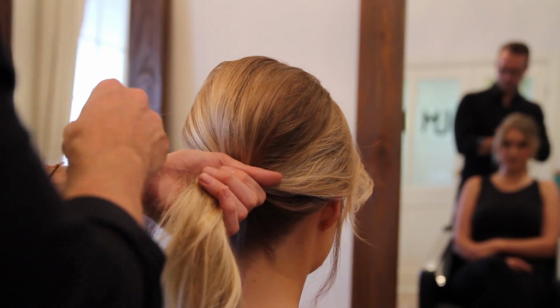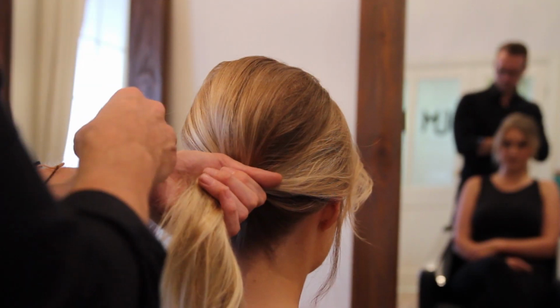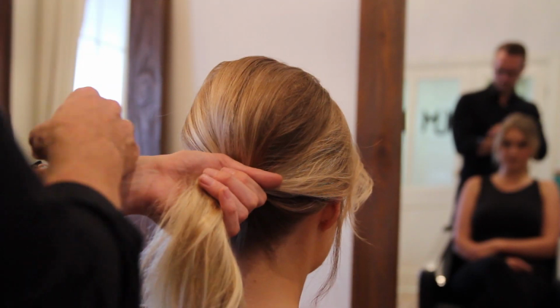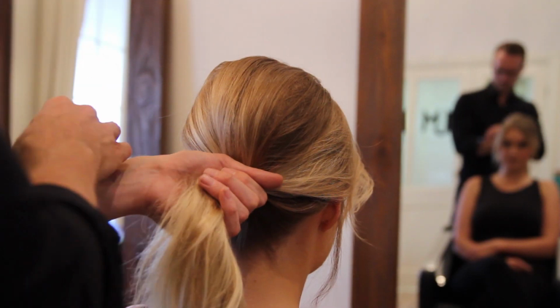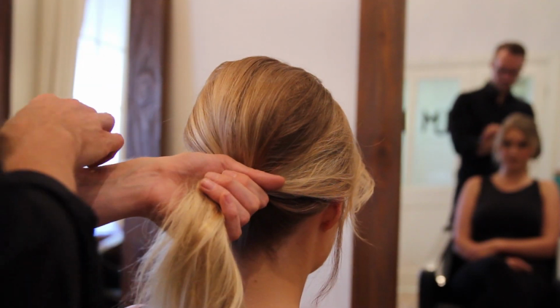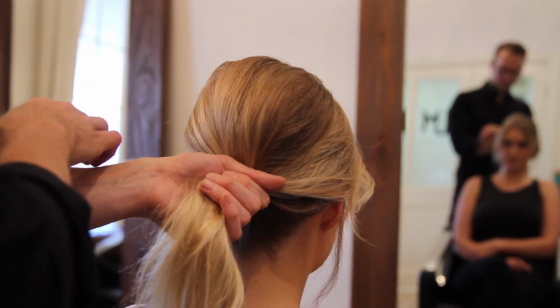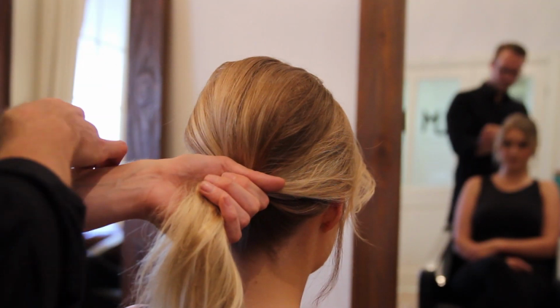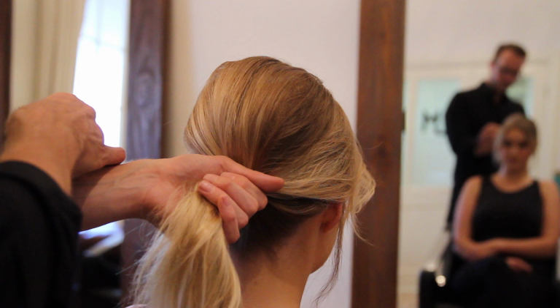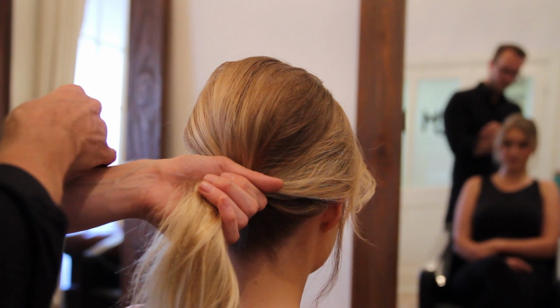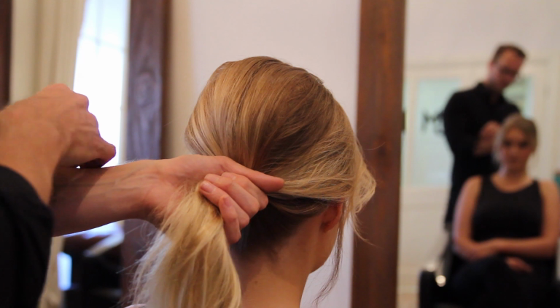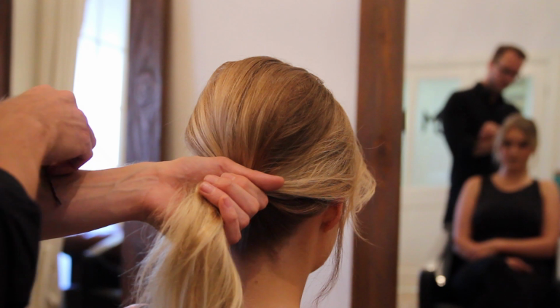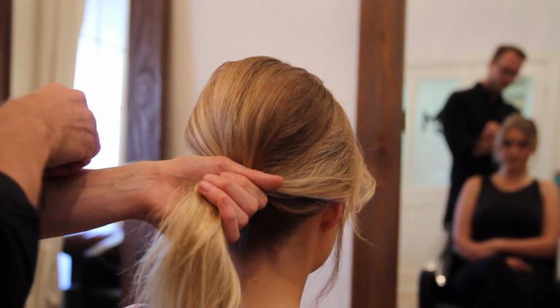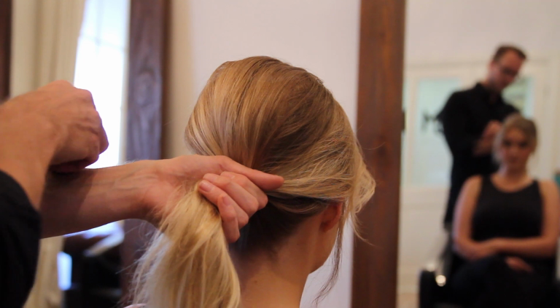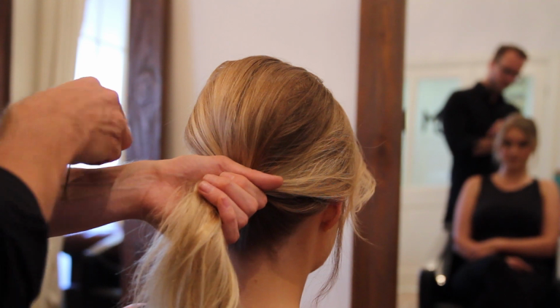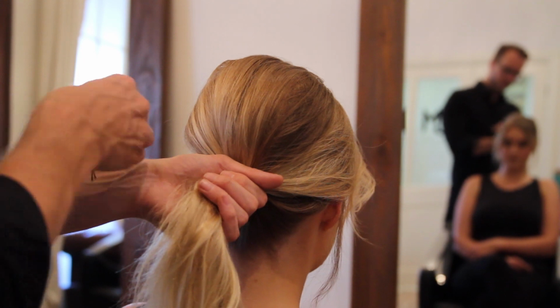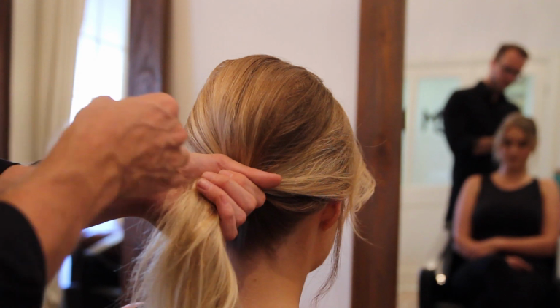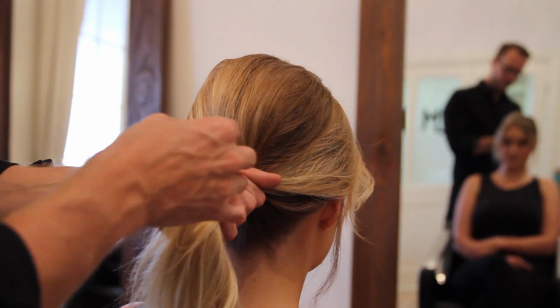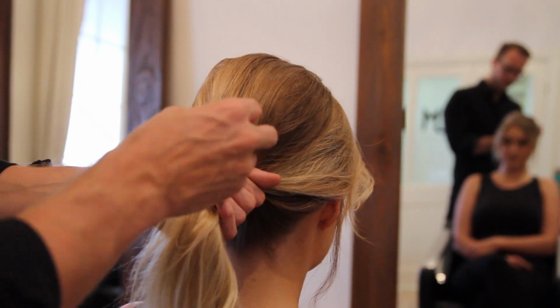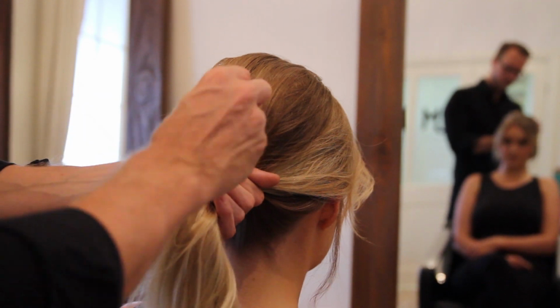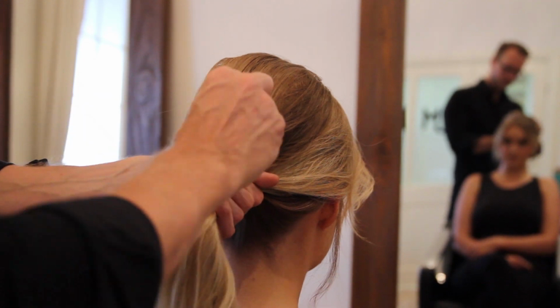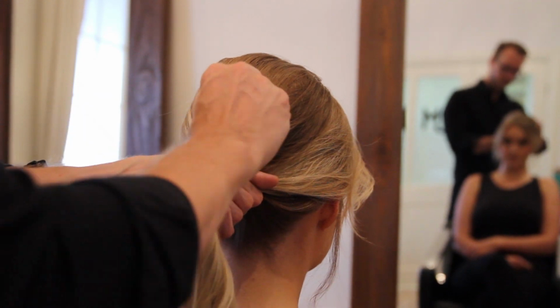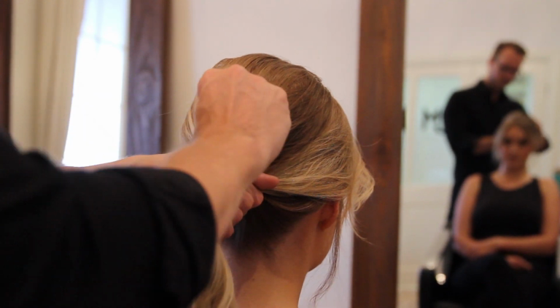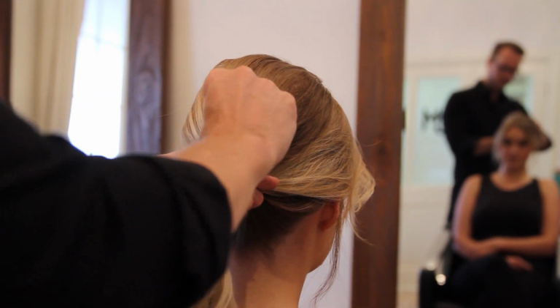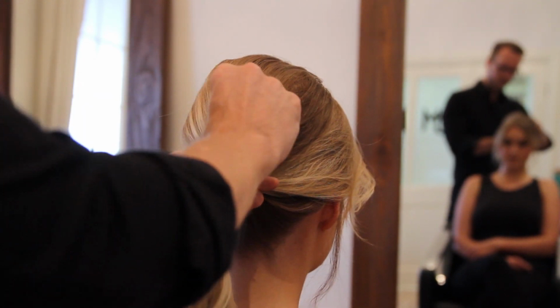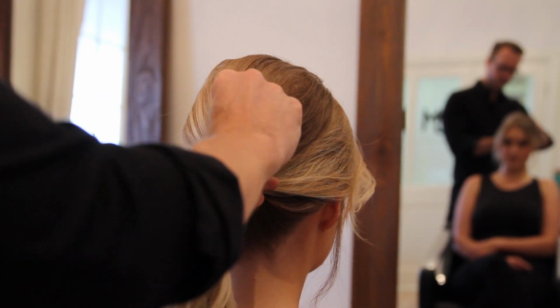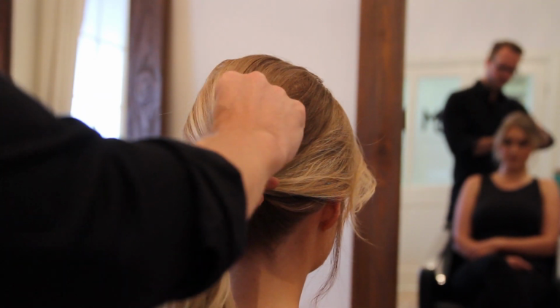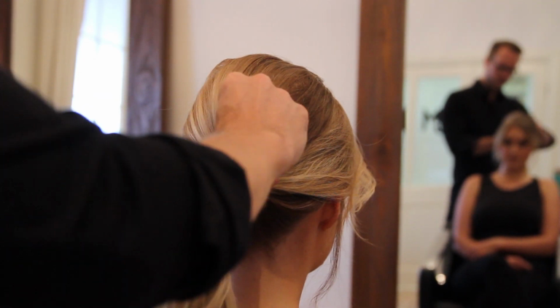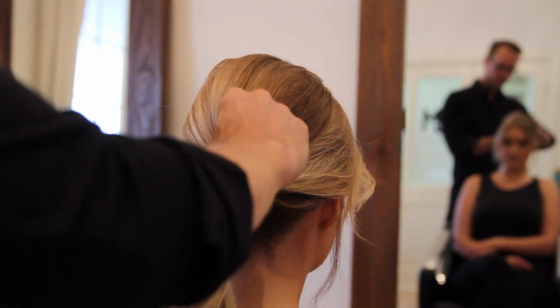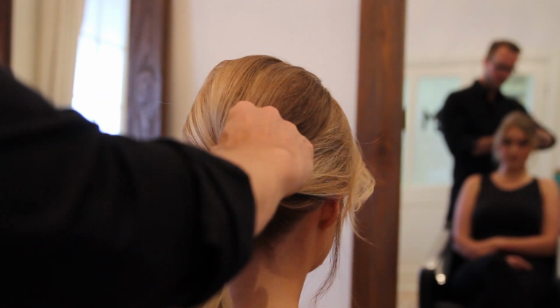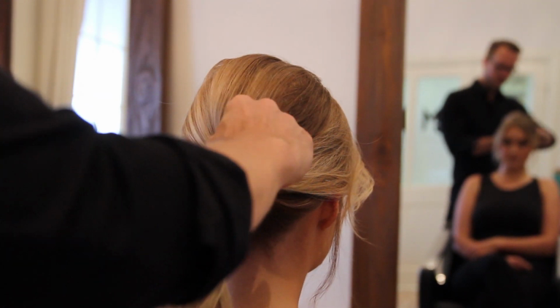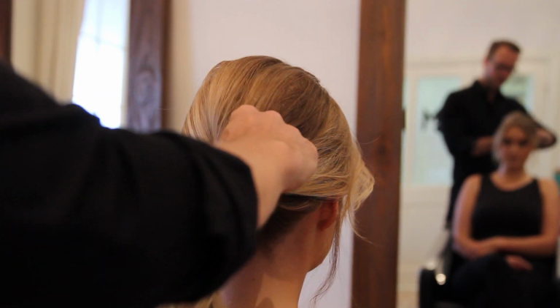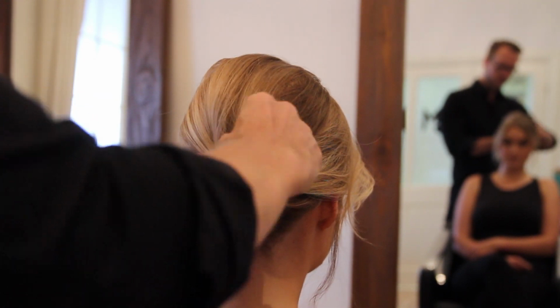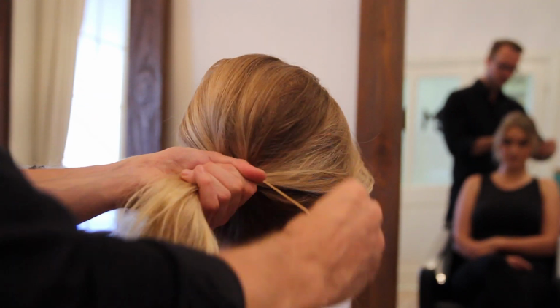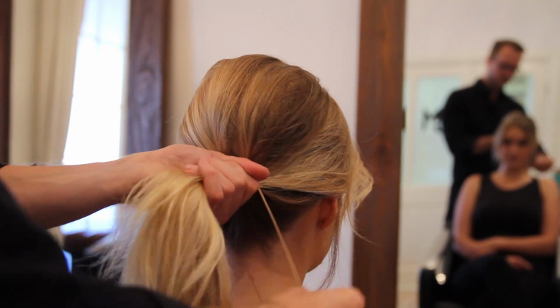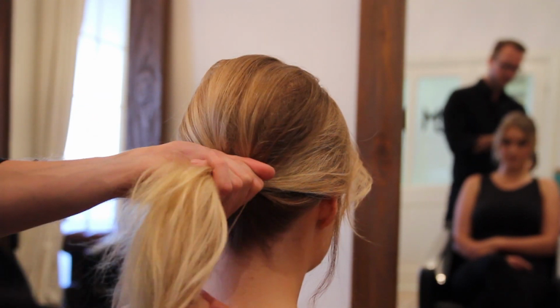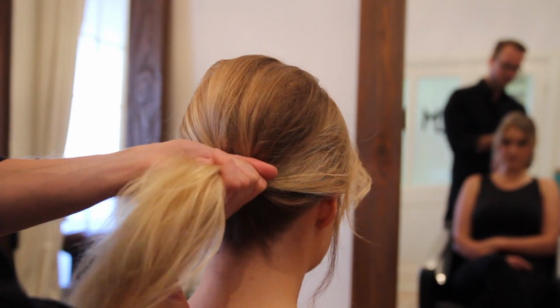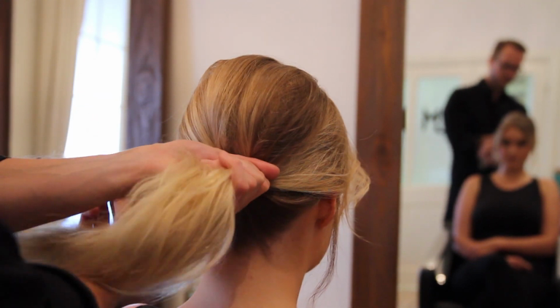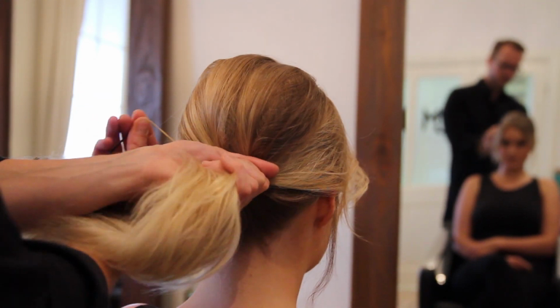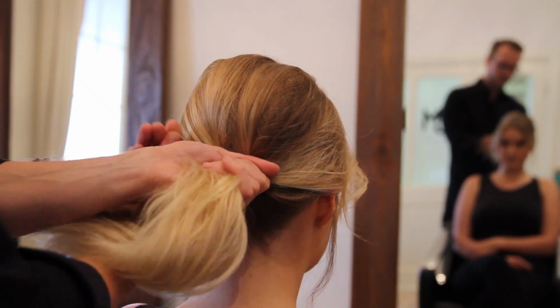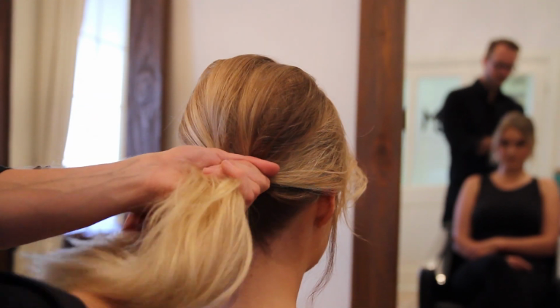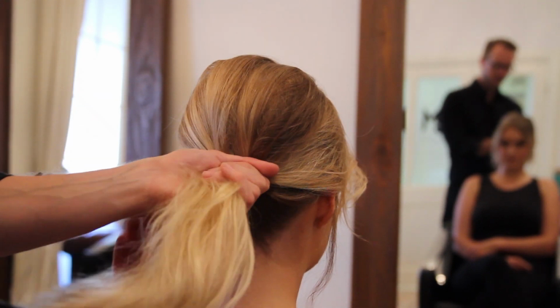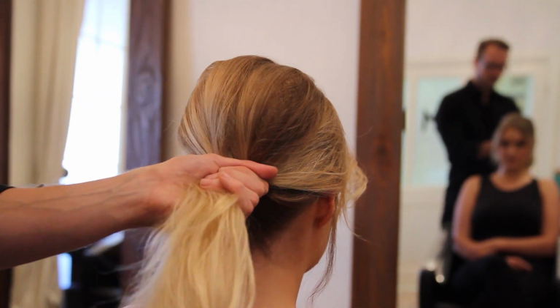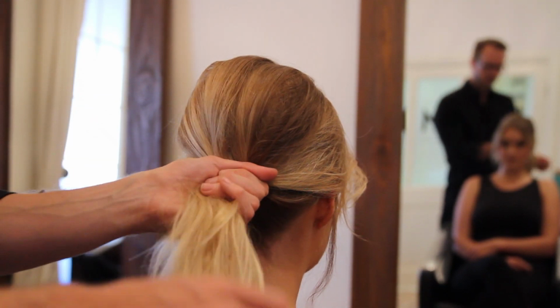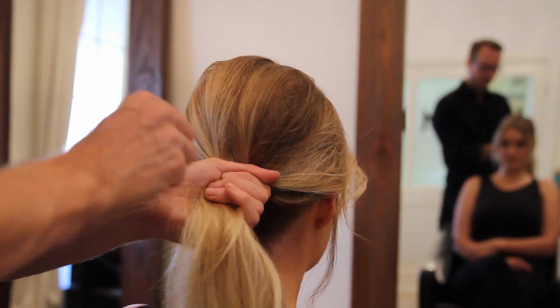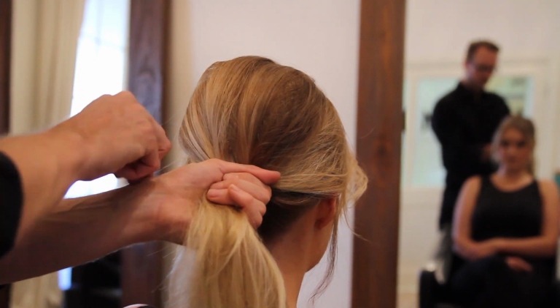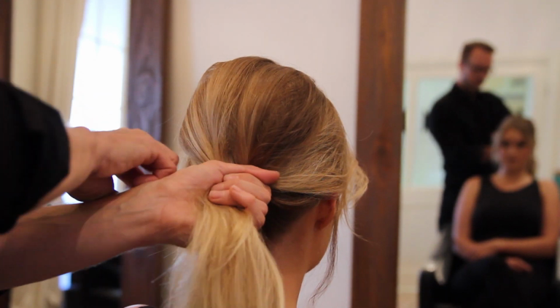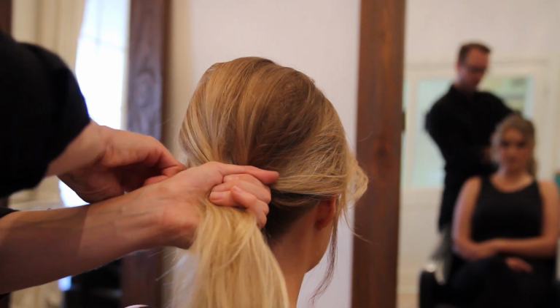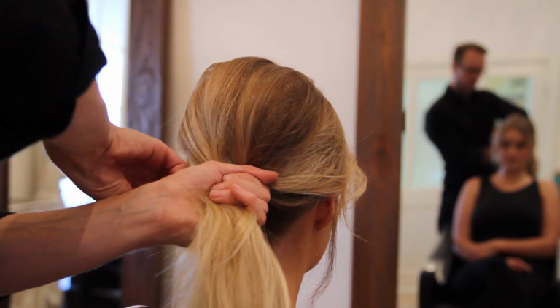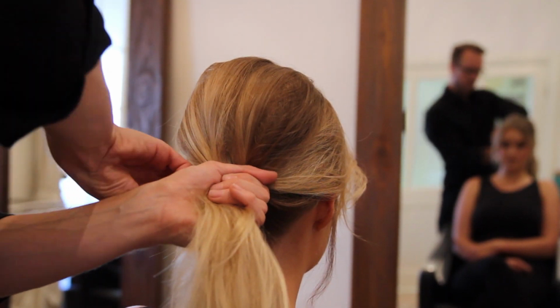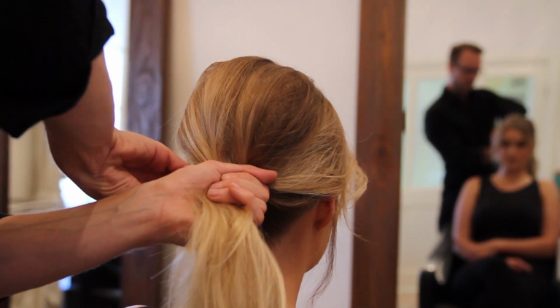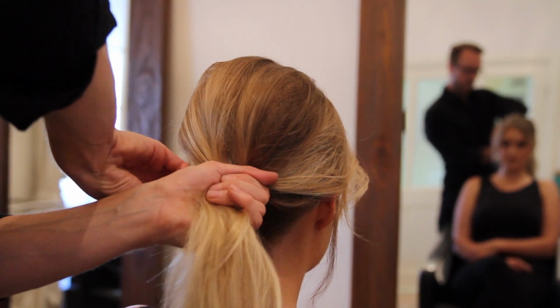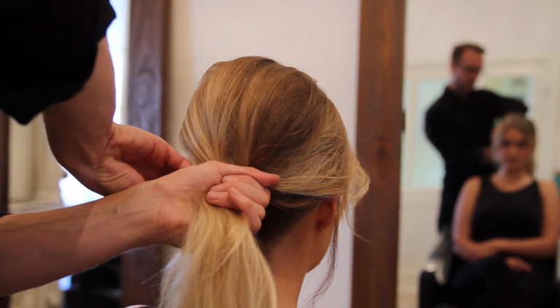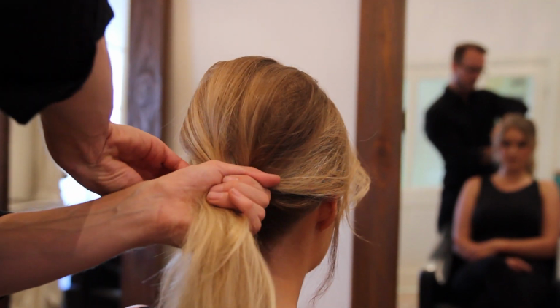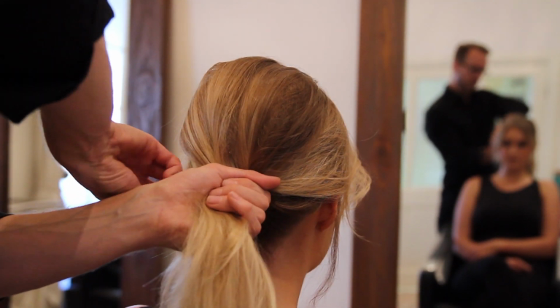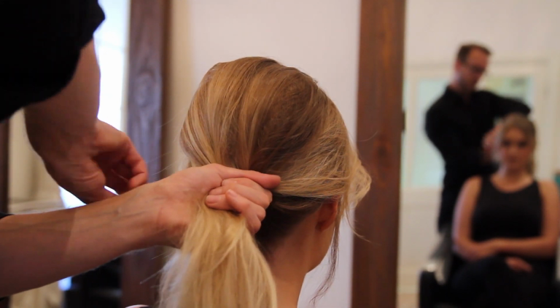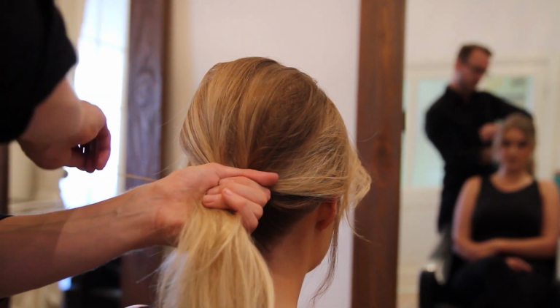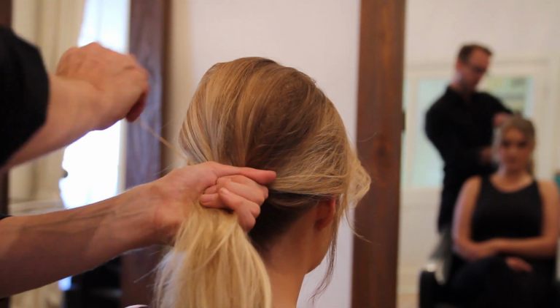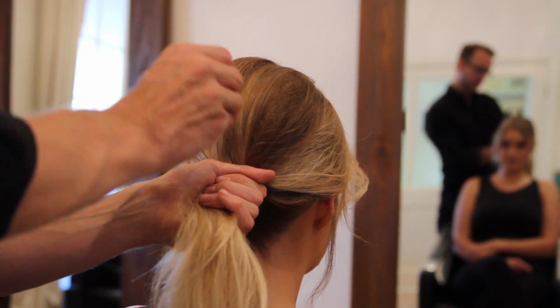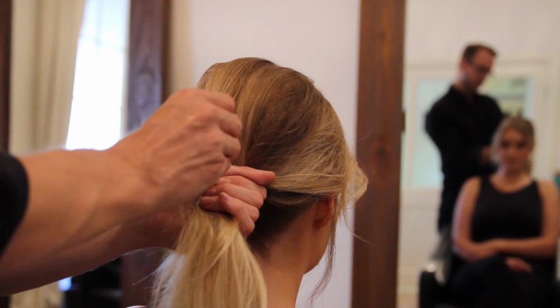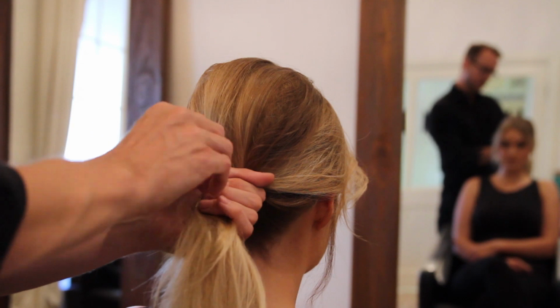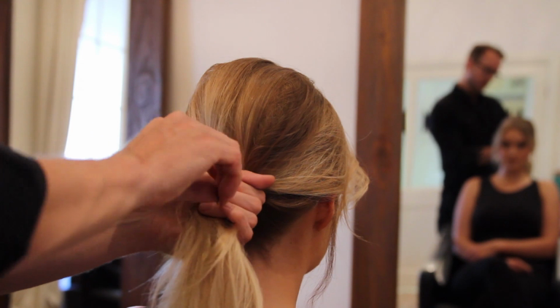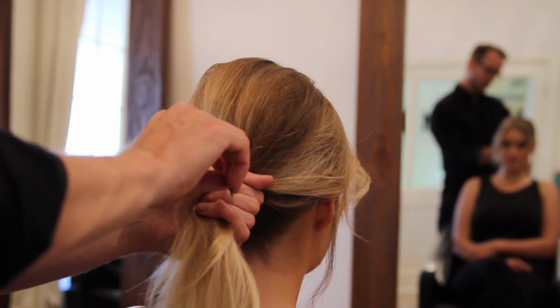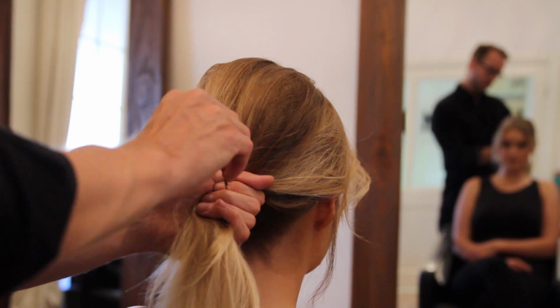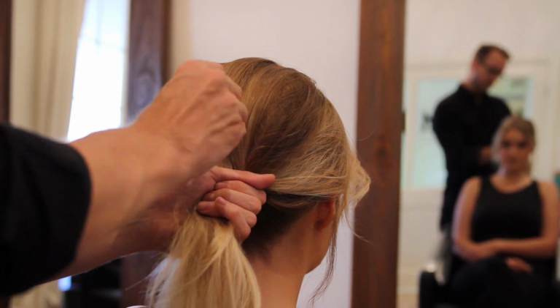Now that I've draped all this hair back to the original ponytail, I'm again going to secure two bobby pins on an elastic band.